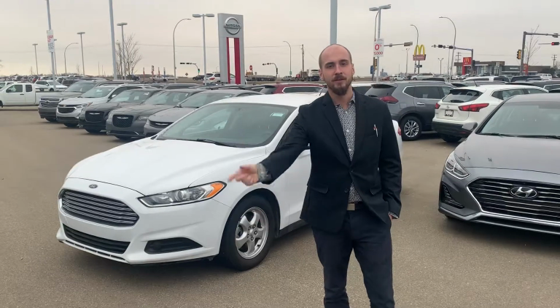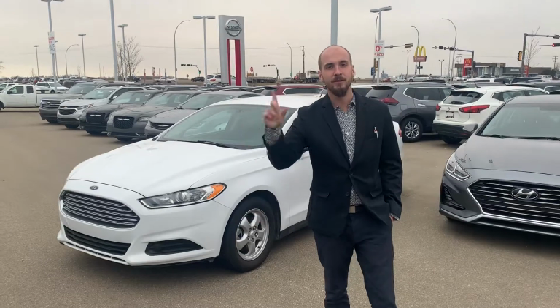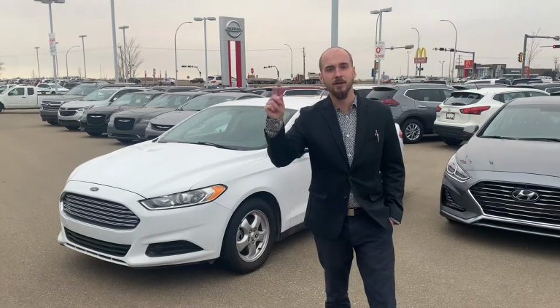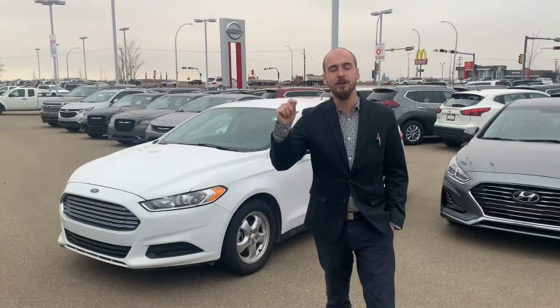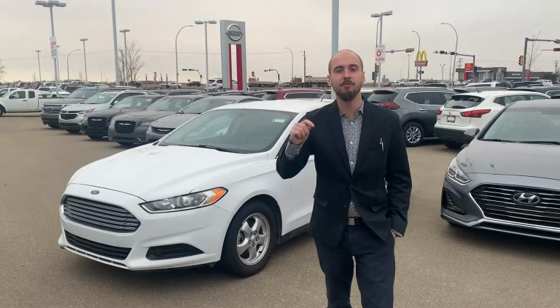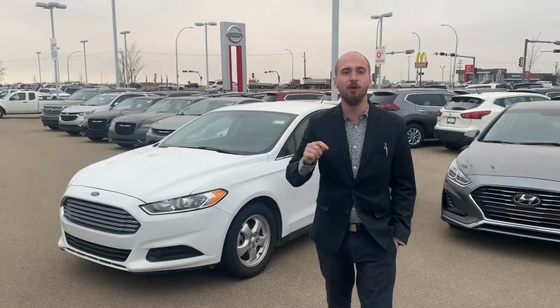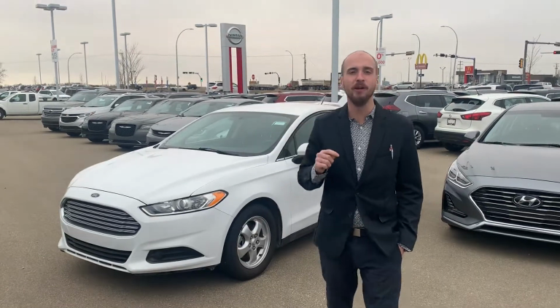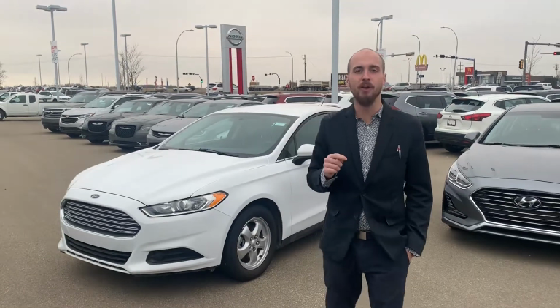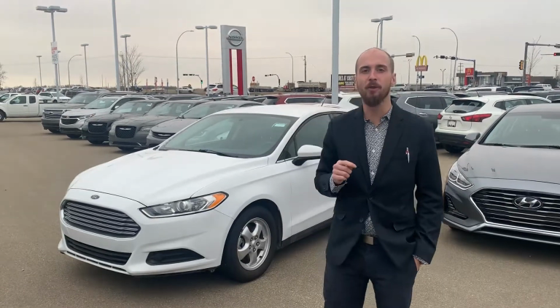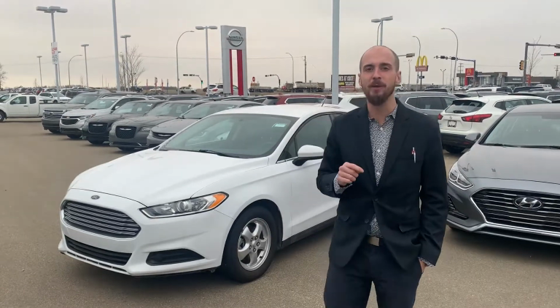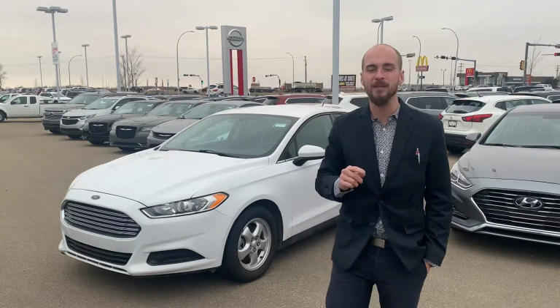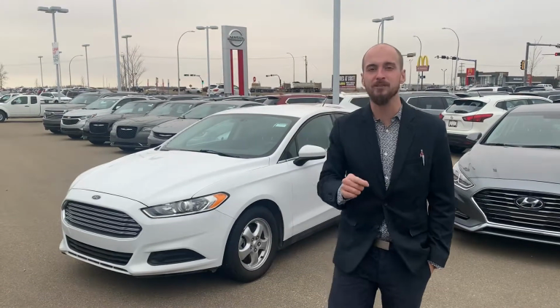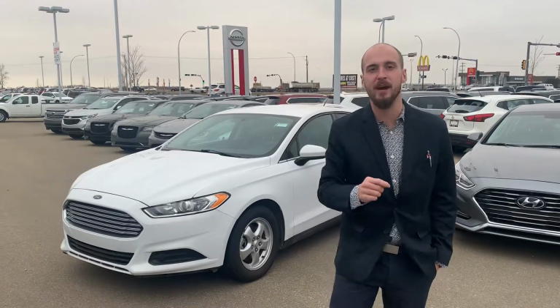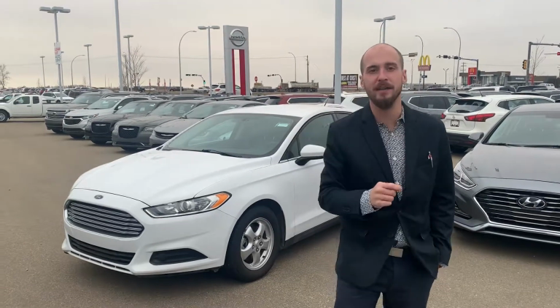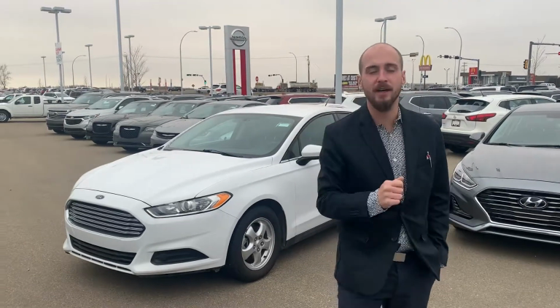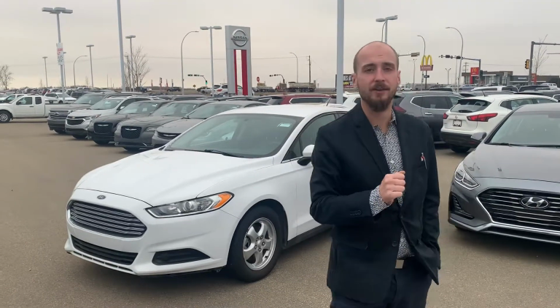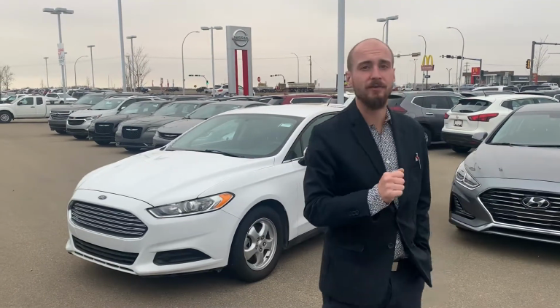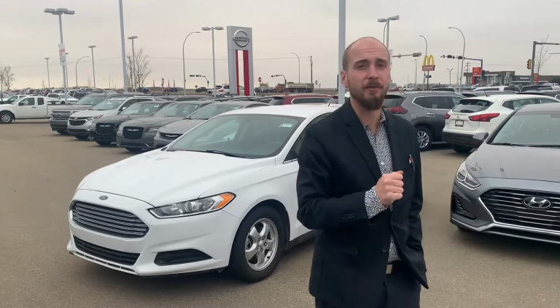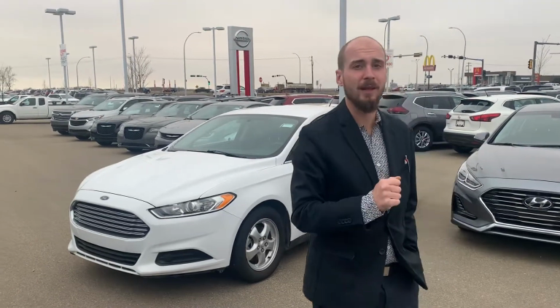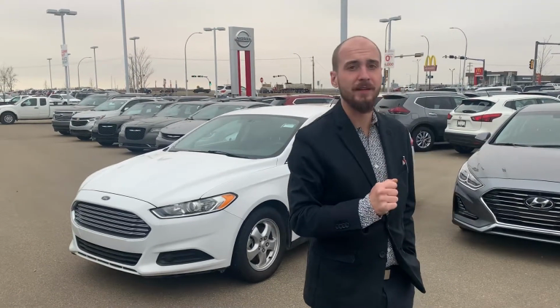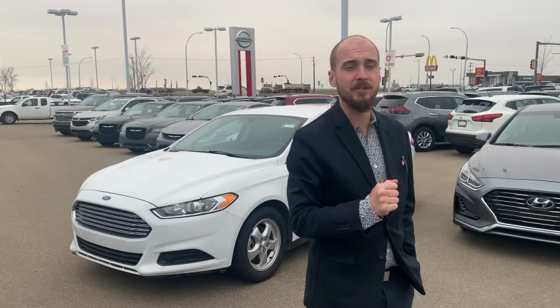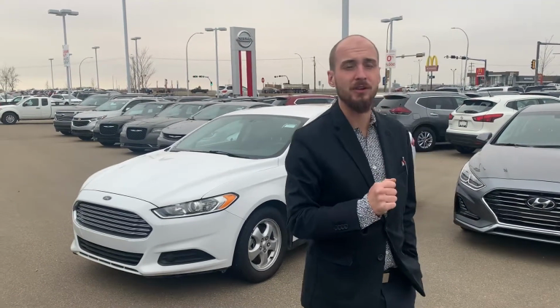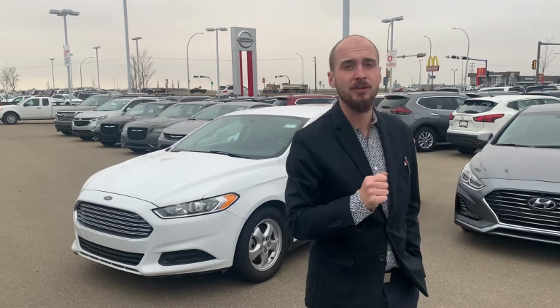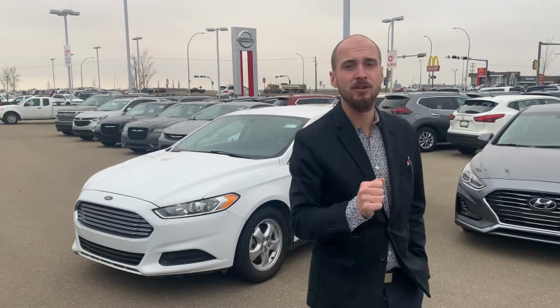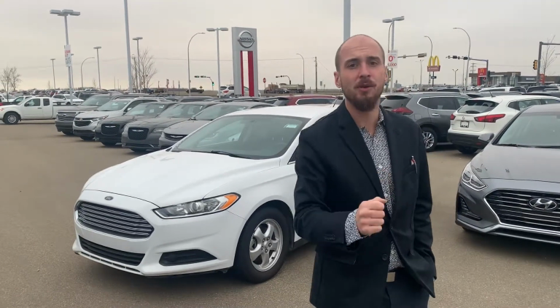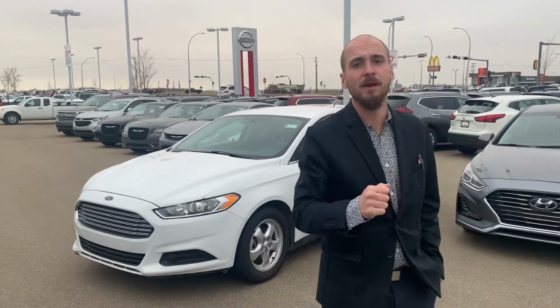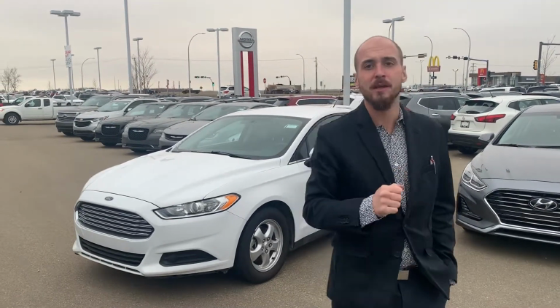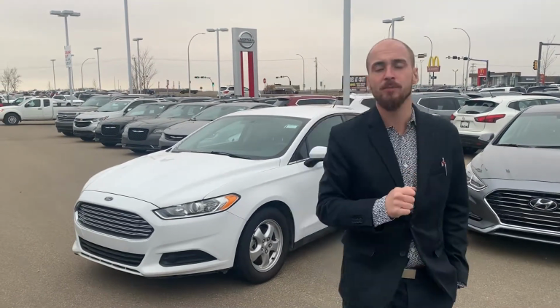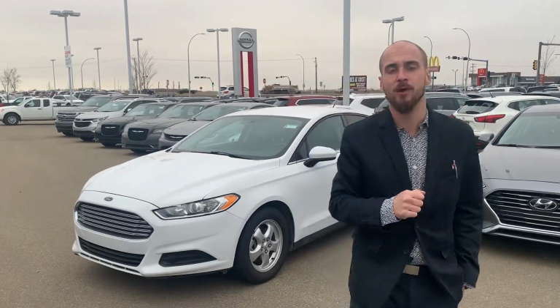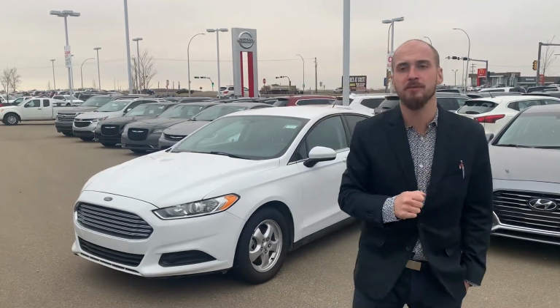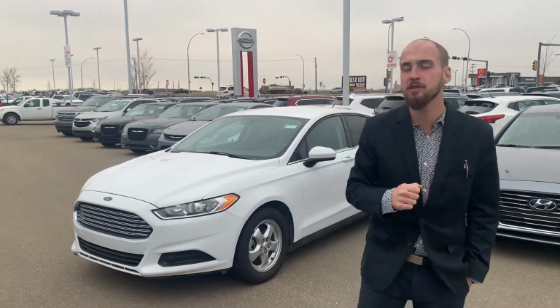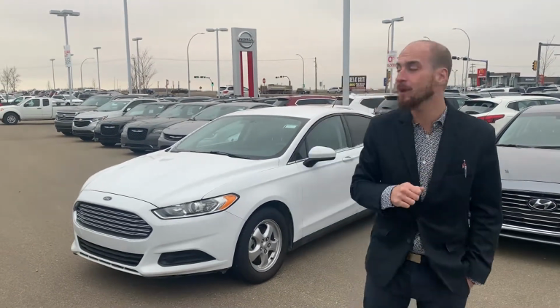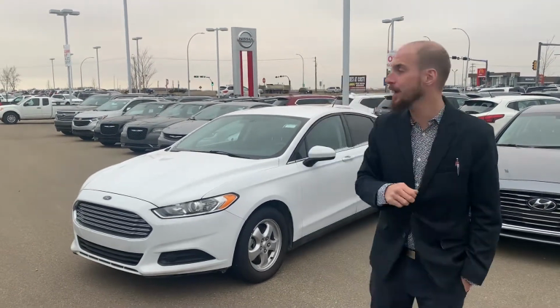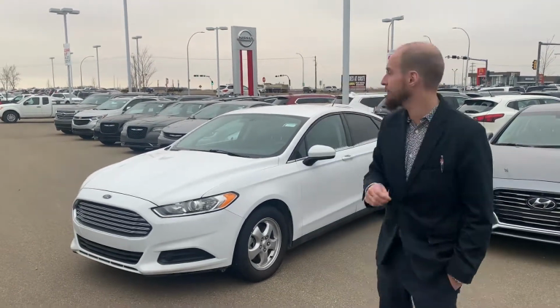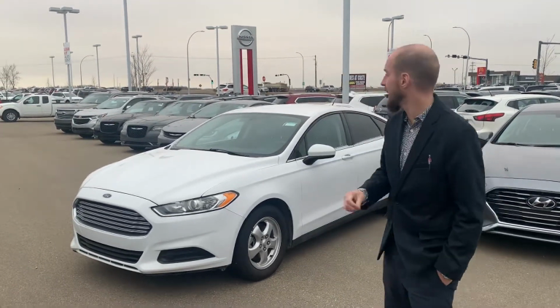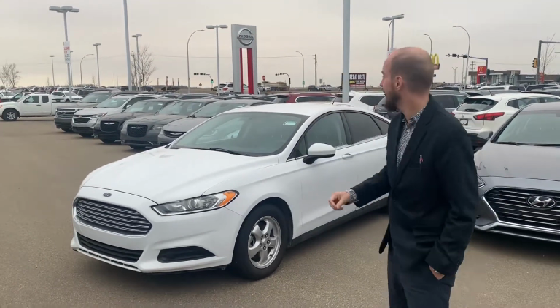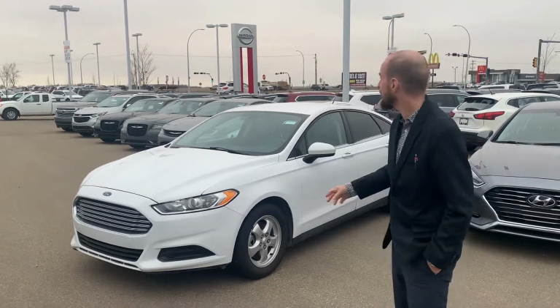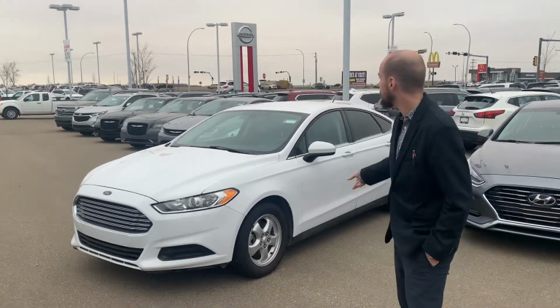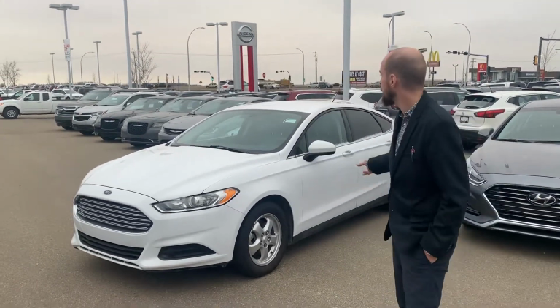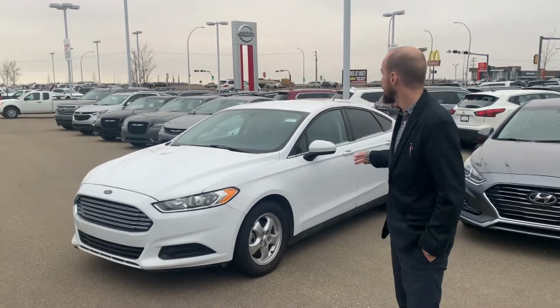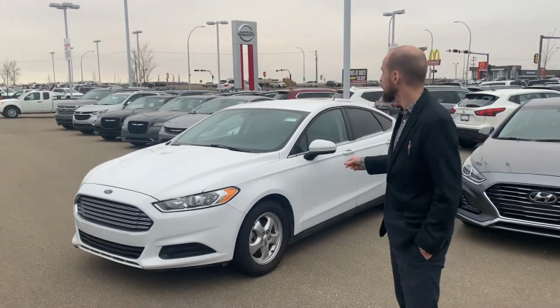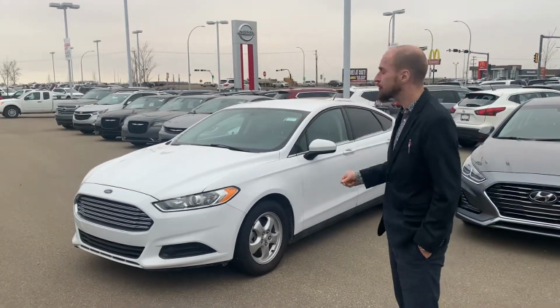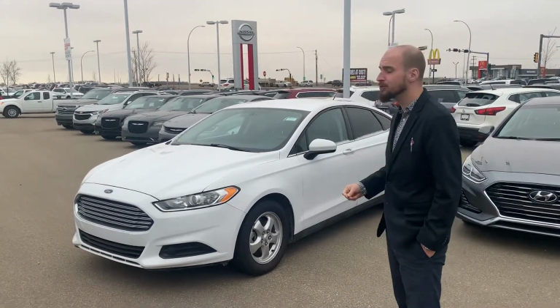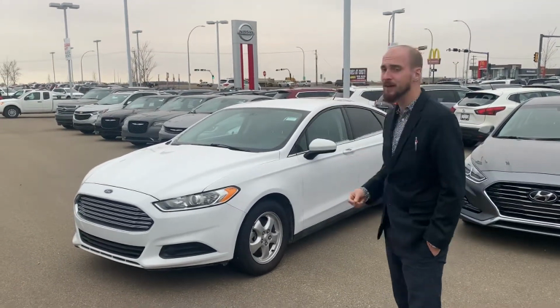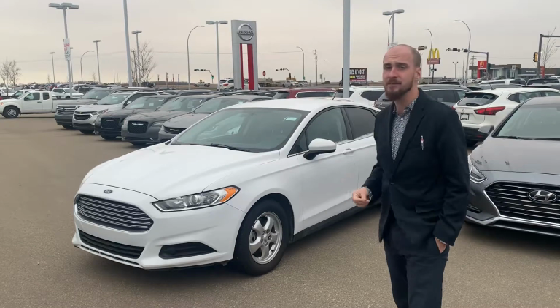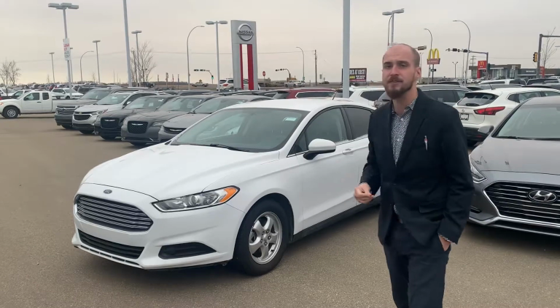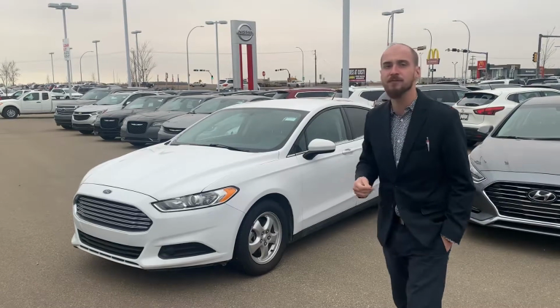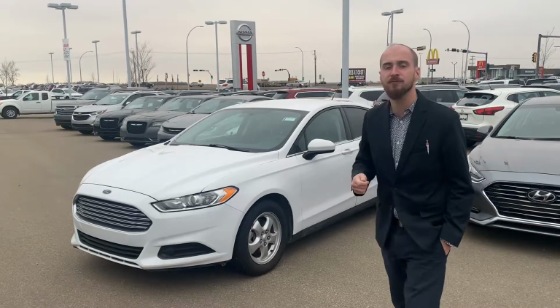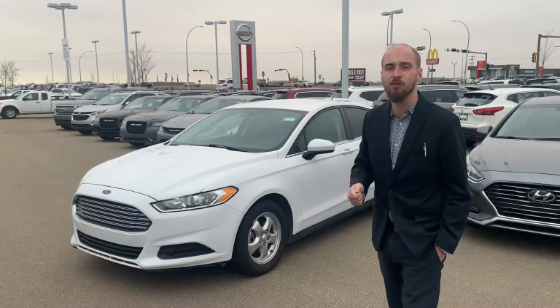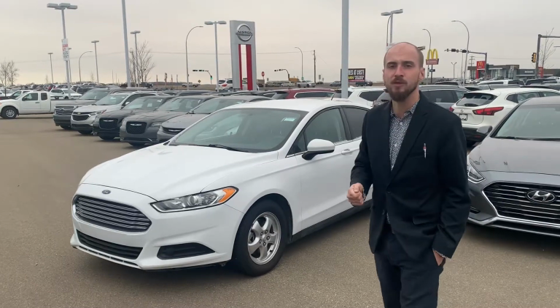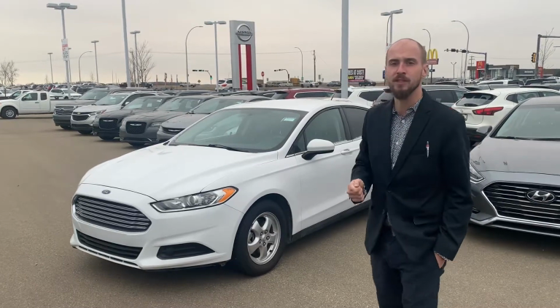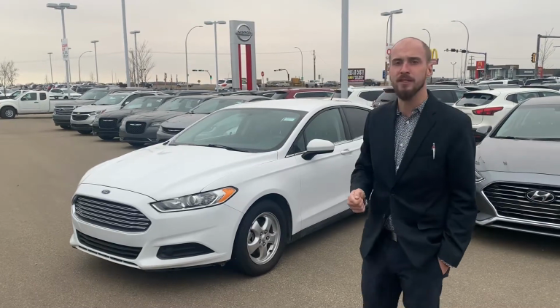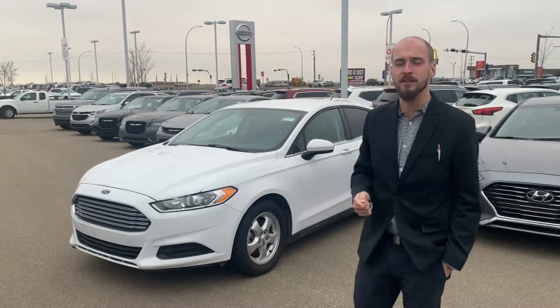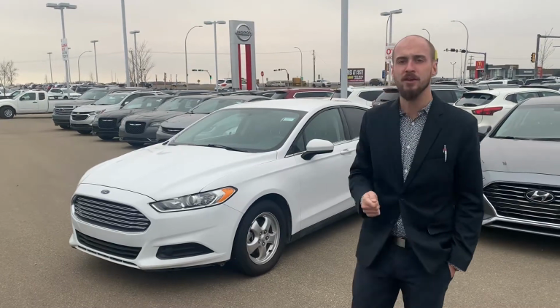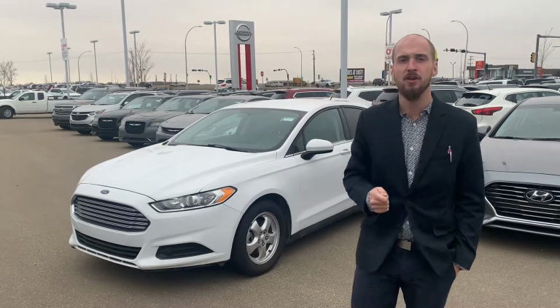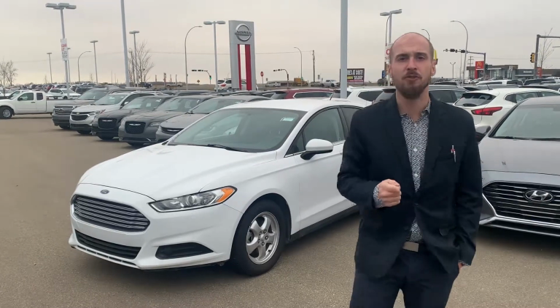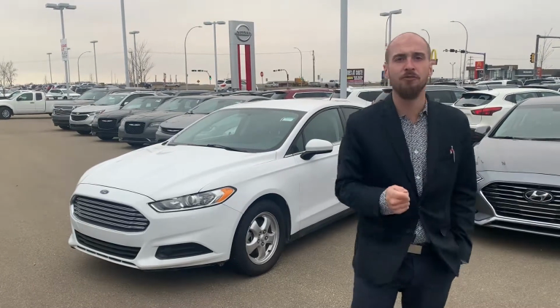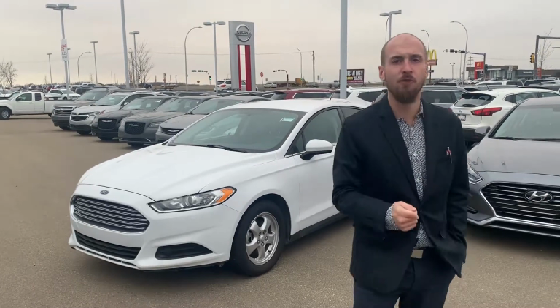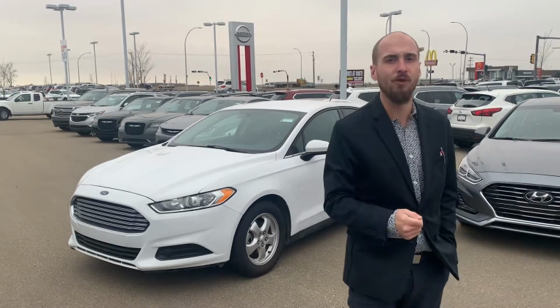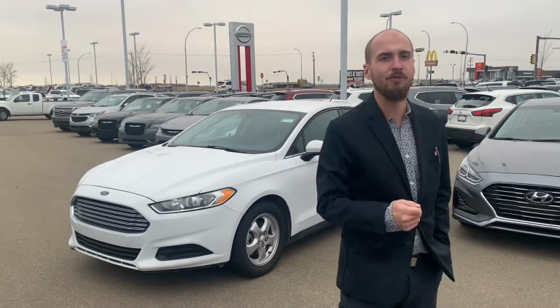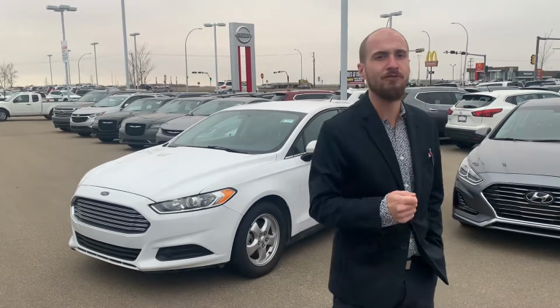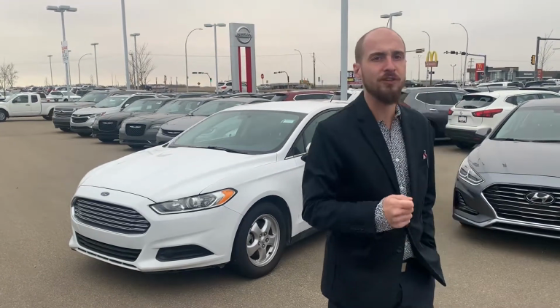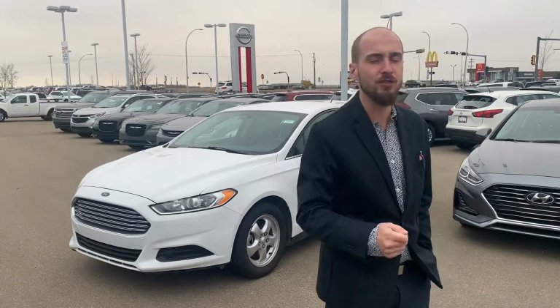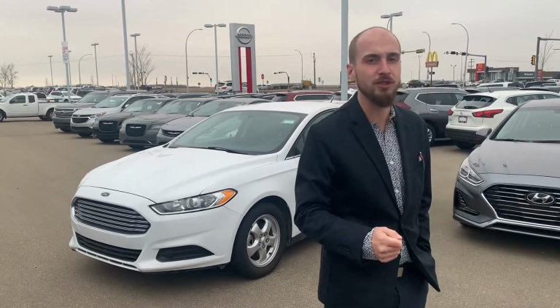Good morning Obi, it's Ryan down here from LA Nissan. As I promised you, behind me I have that beautiful 2014 Ford Fusion.